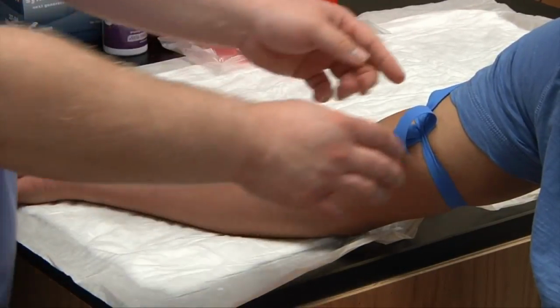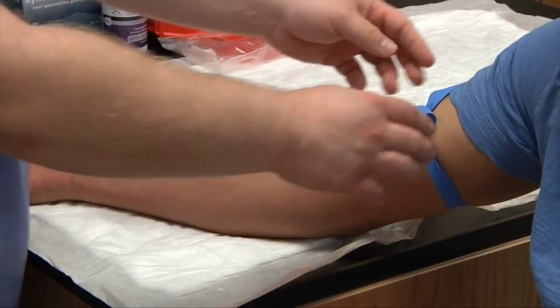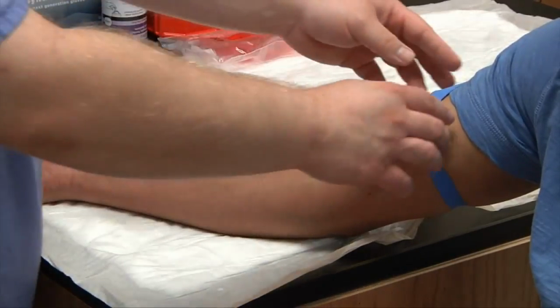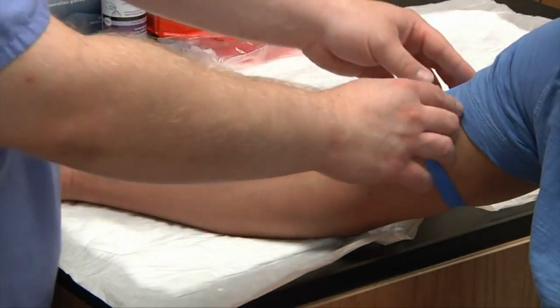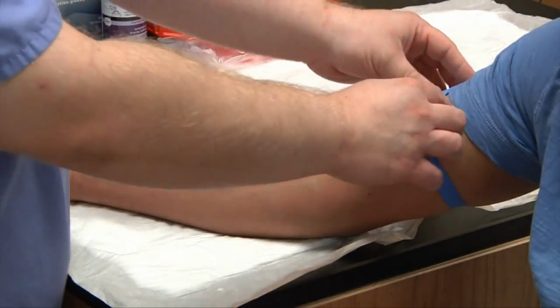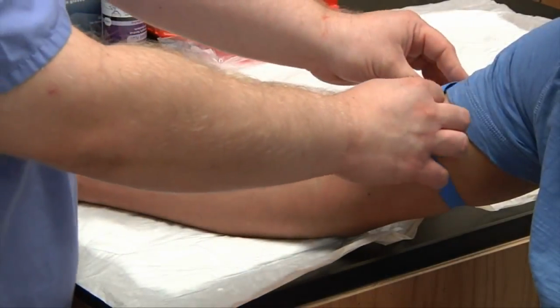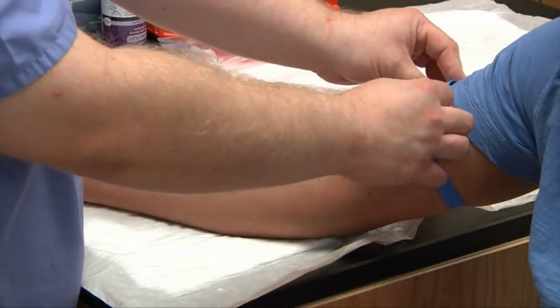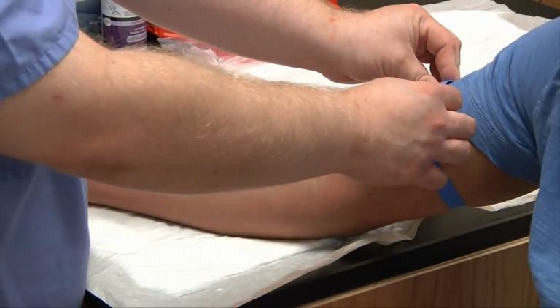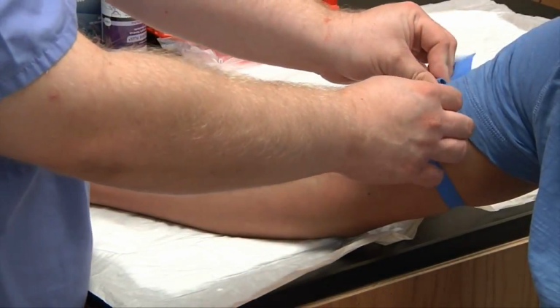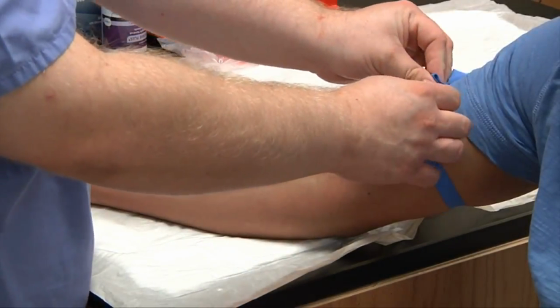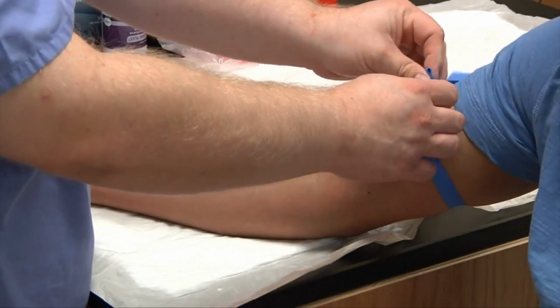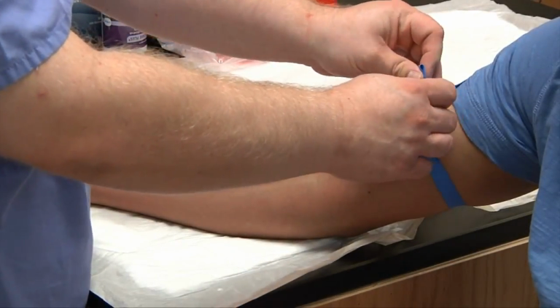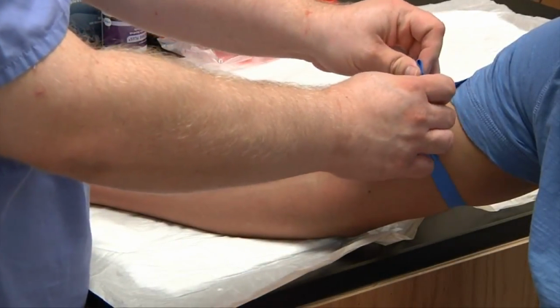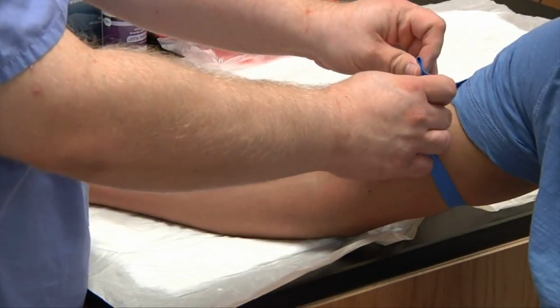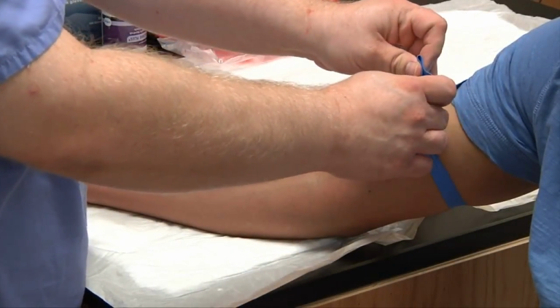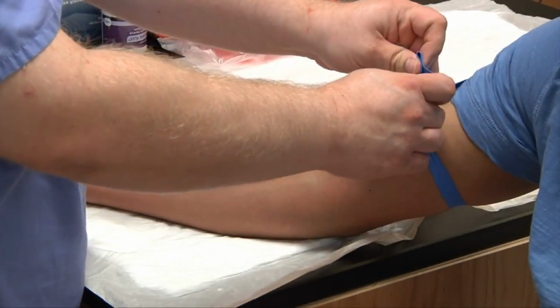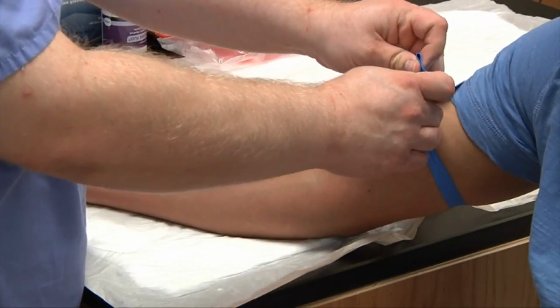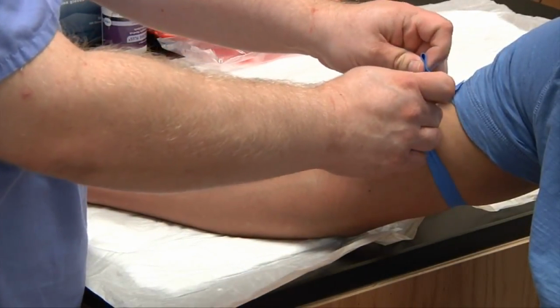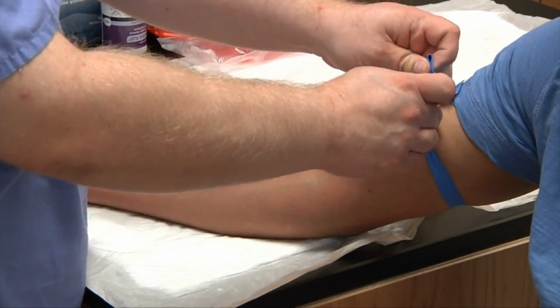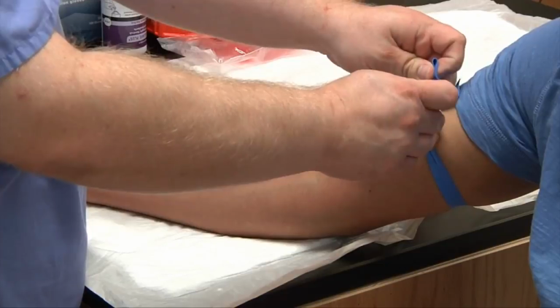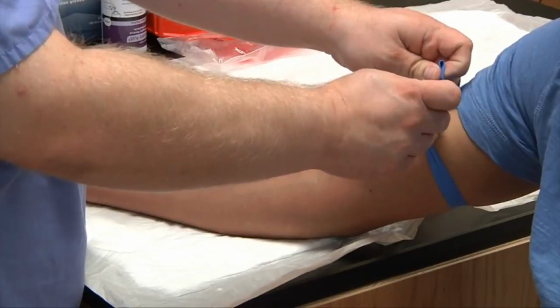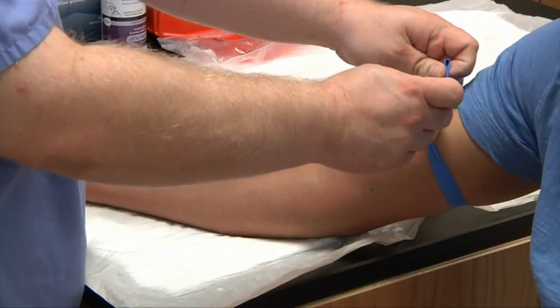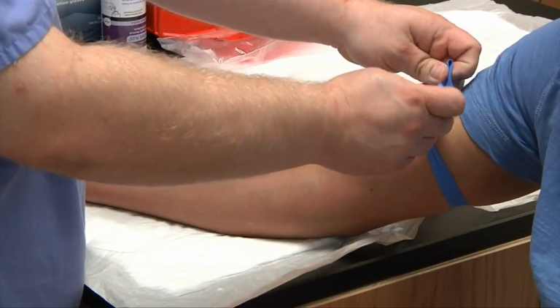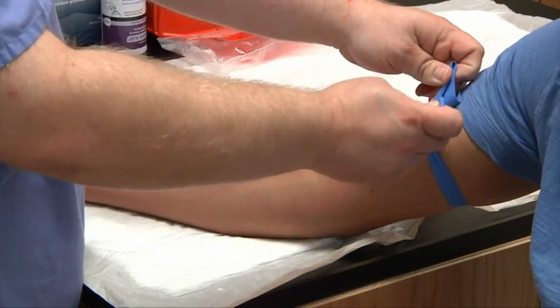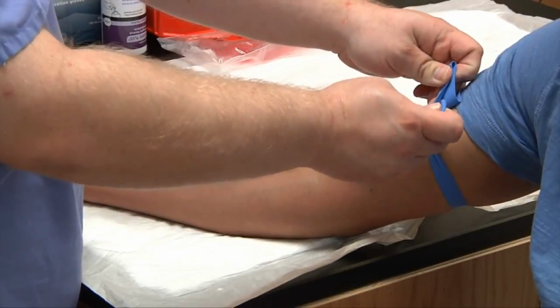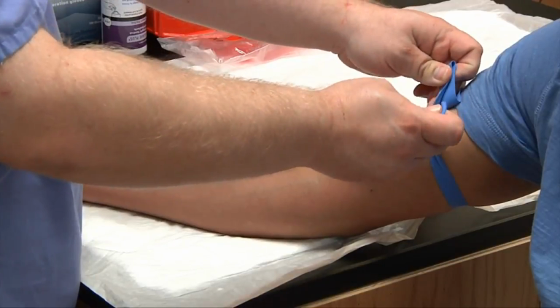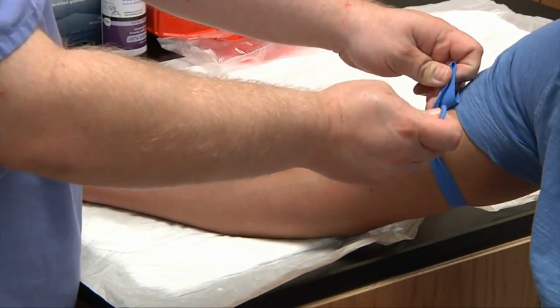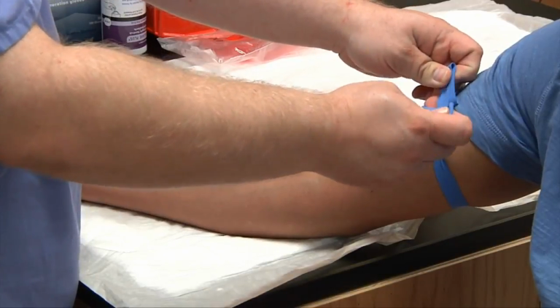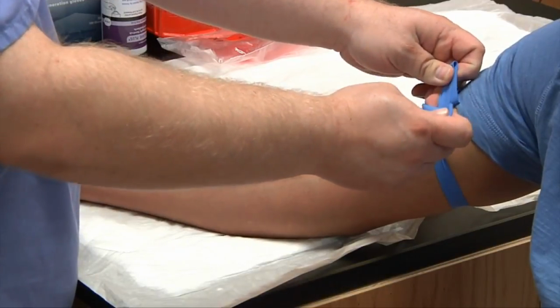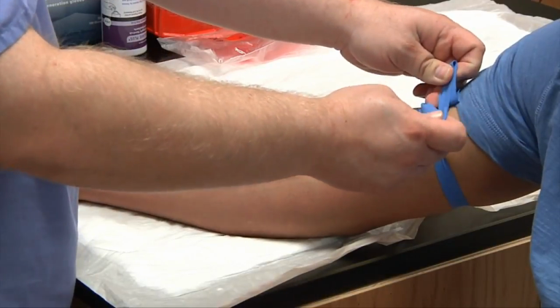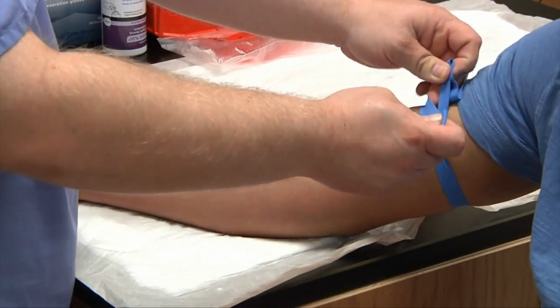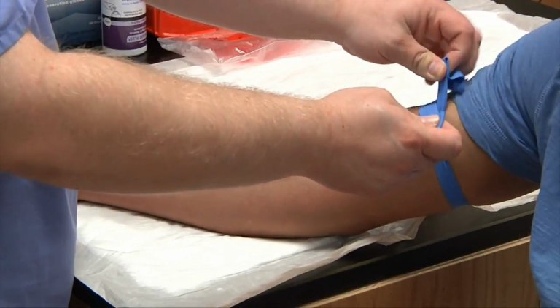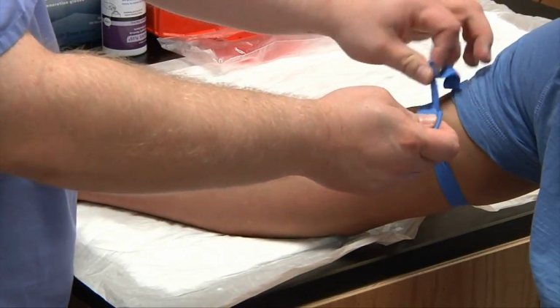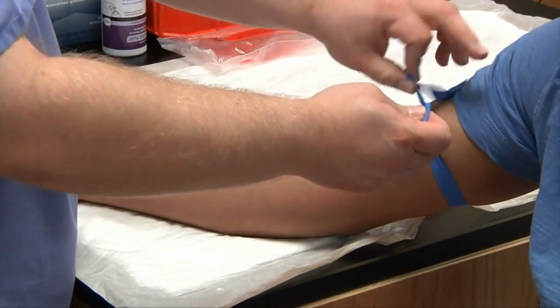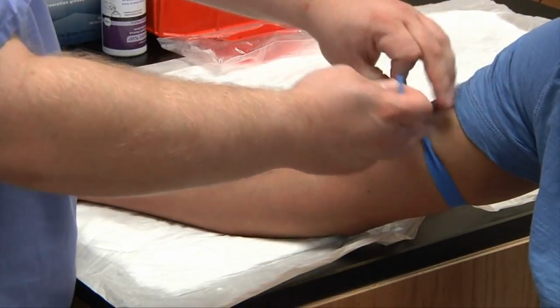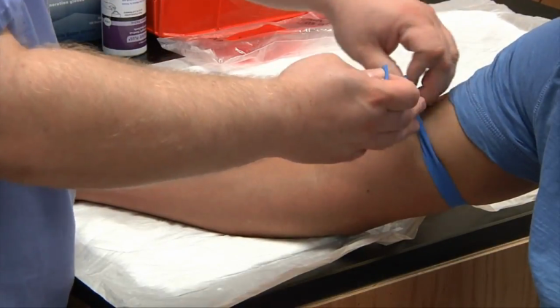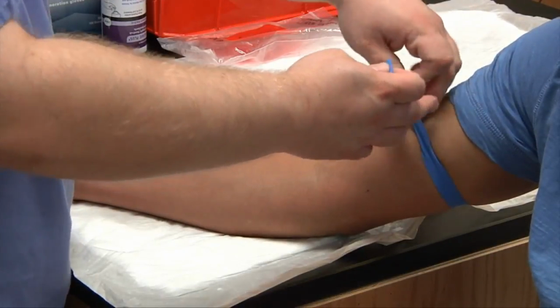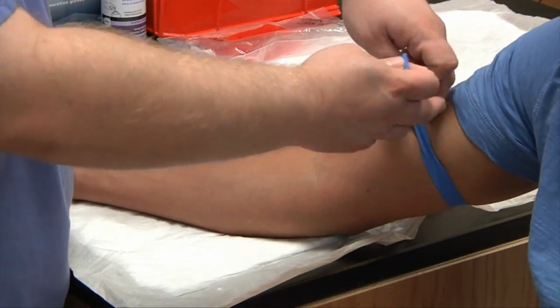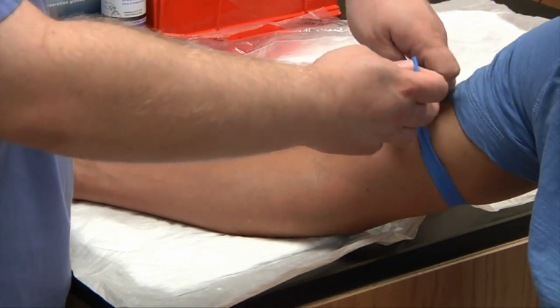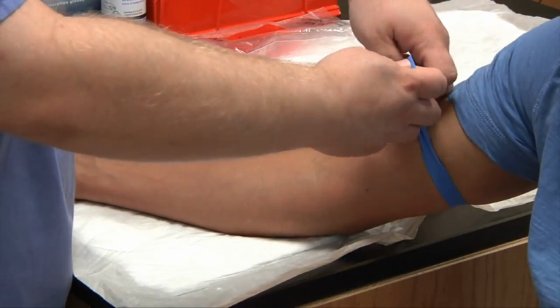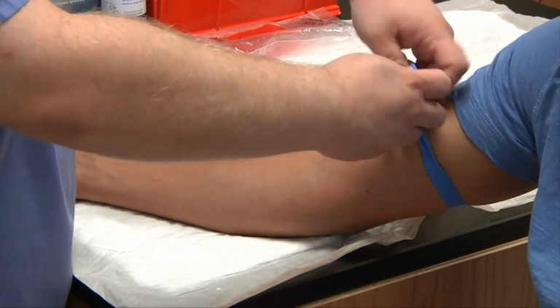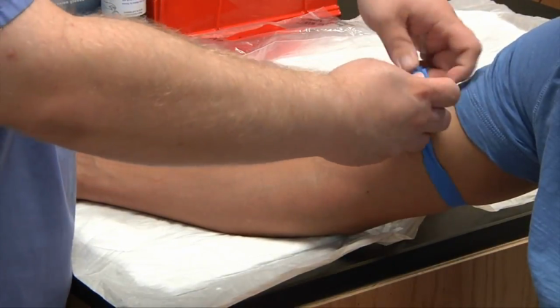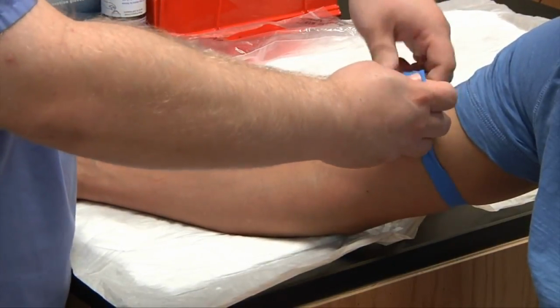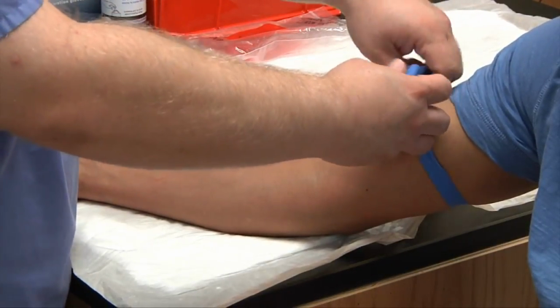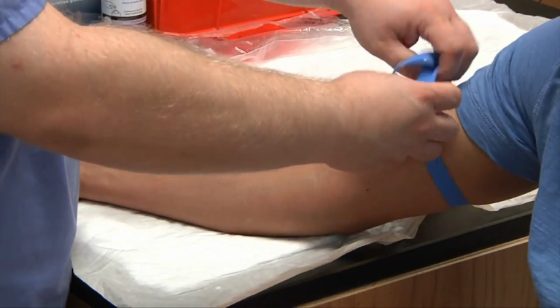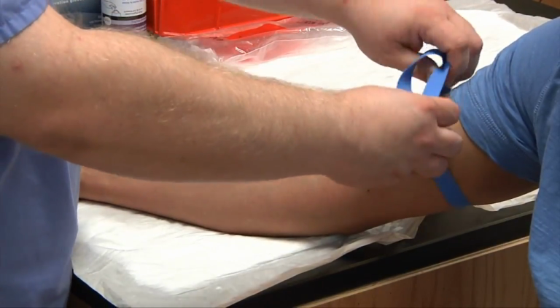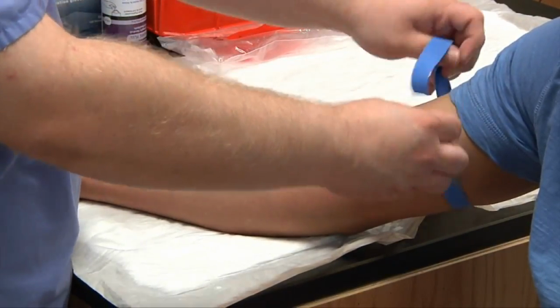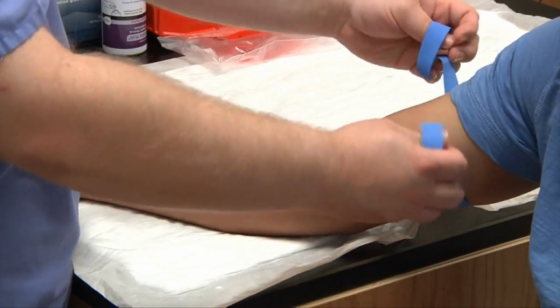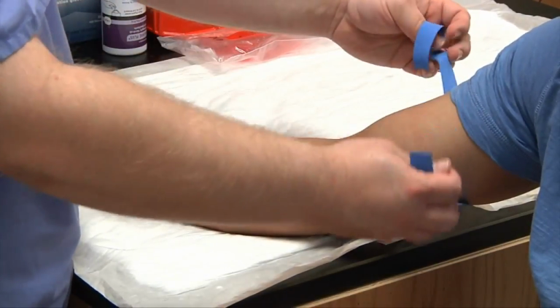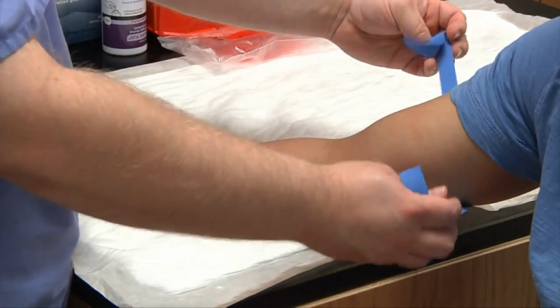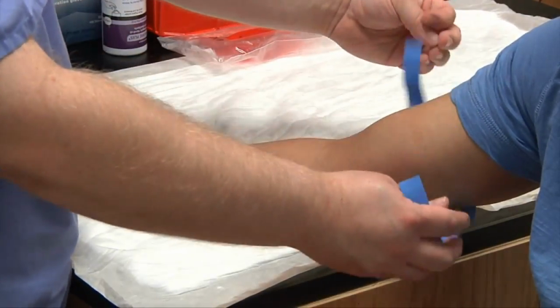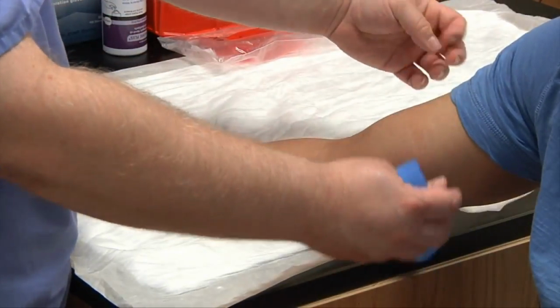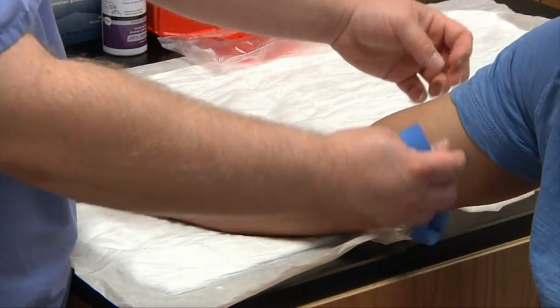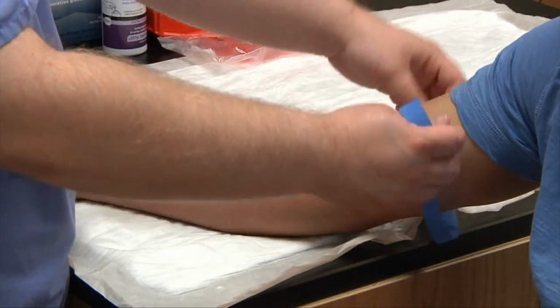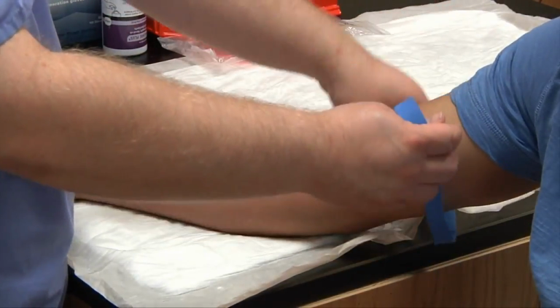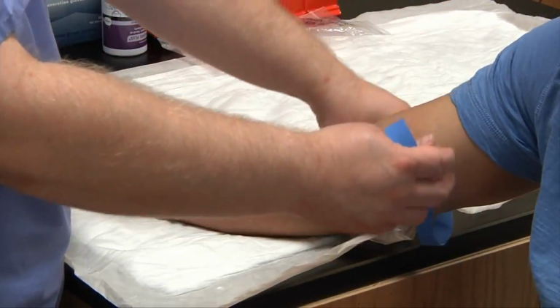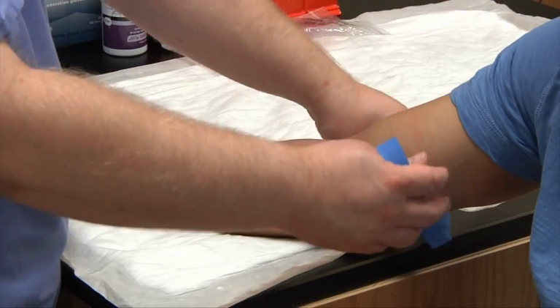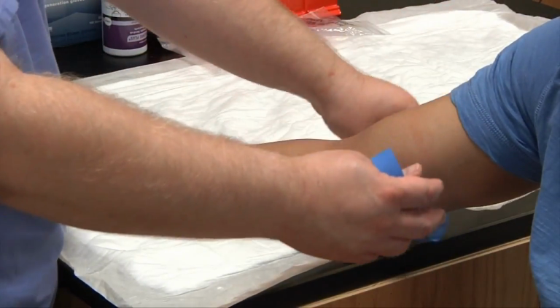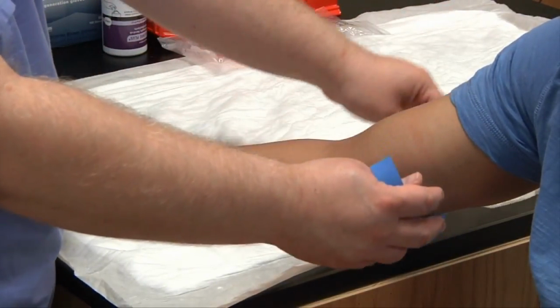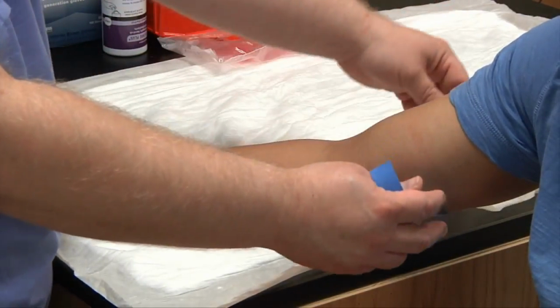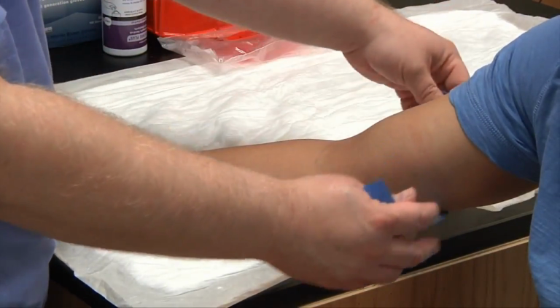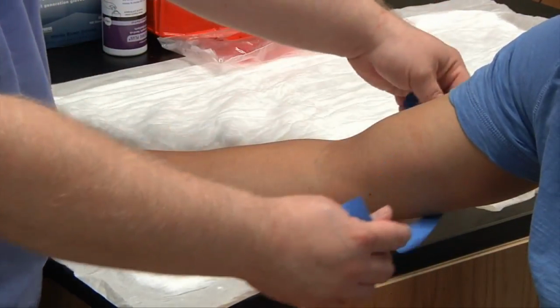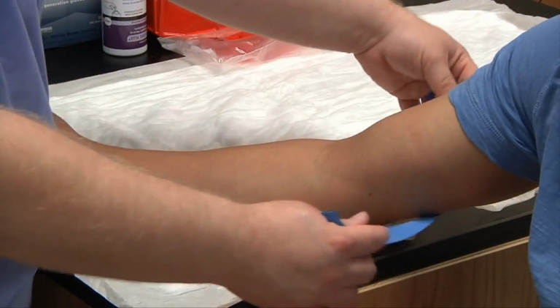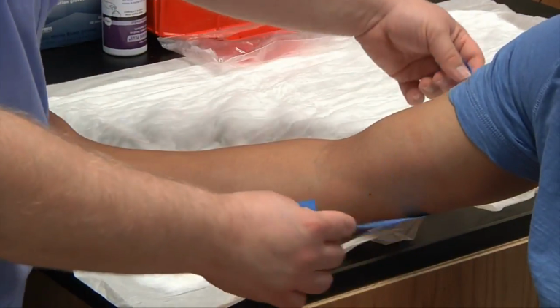Then you'll release your tourniquet application and prepare your slides. And this is tourniquet application and palpation.